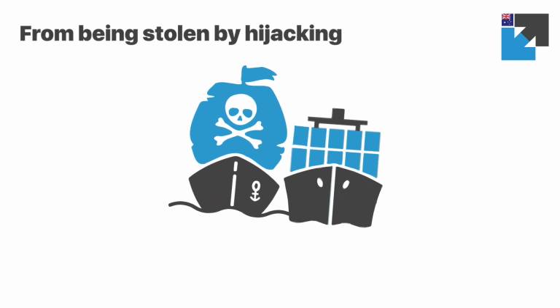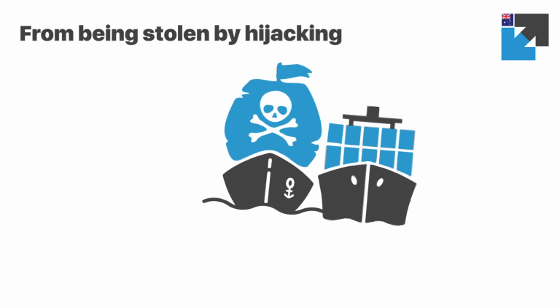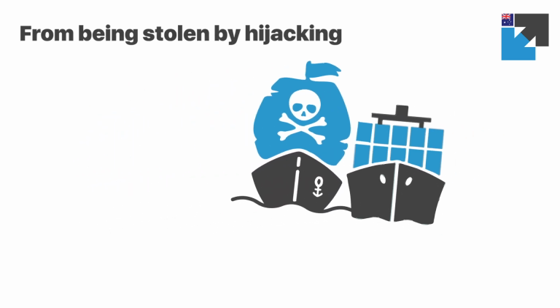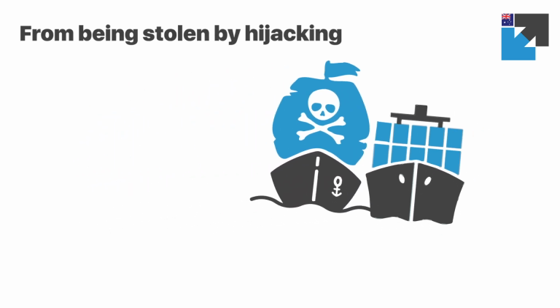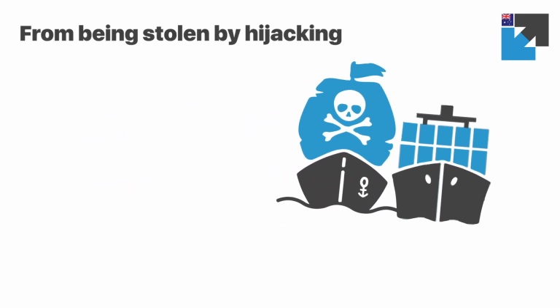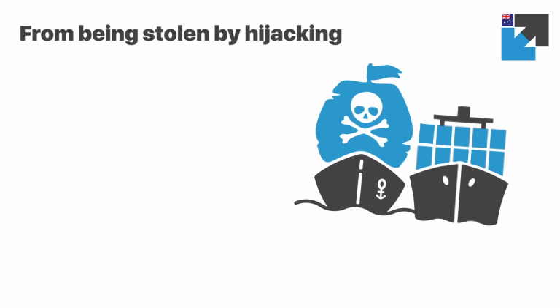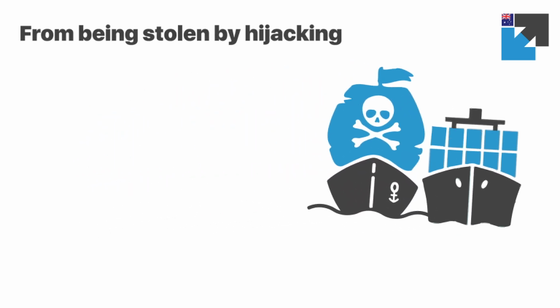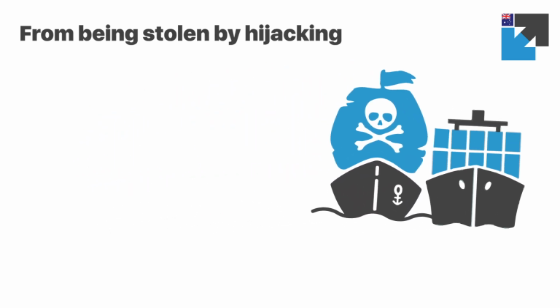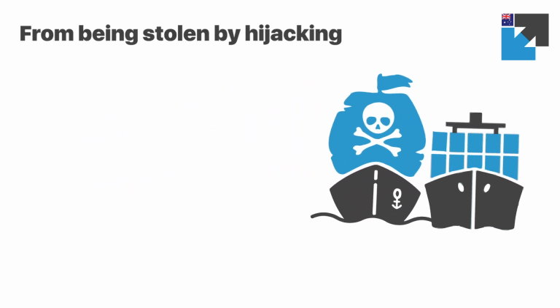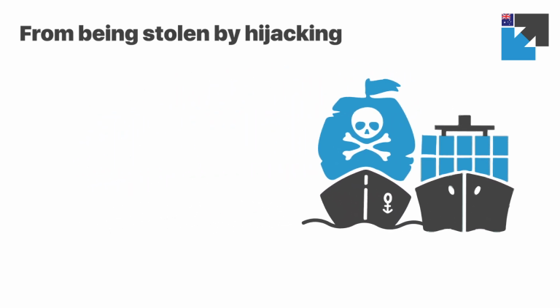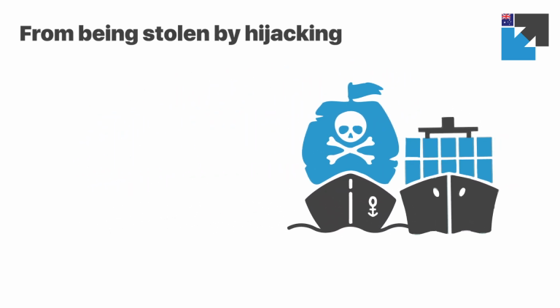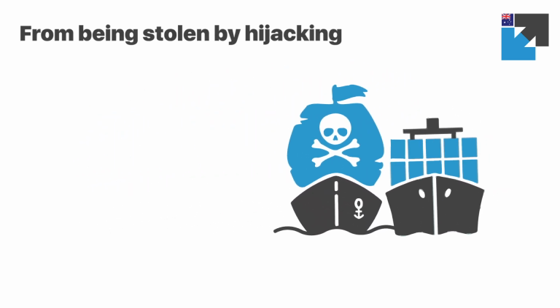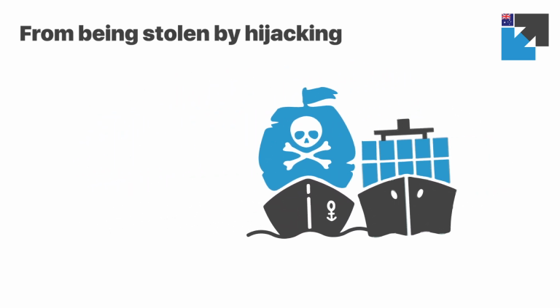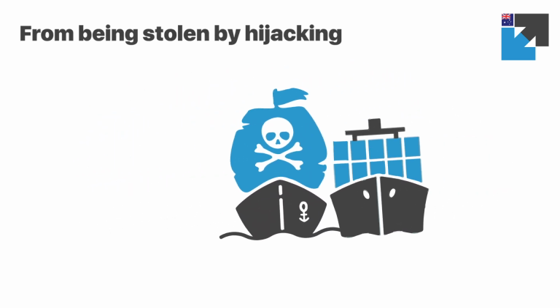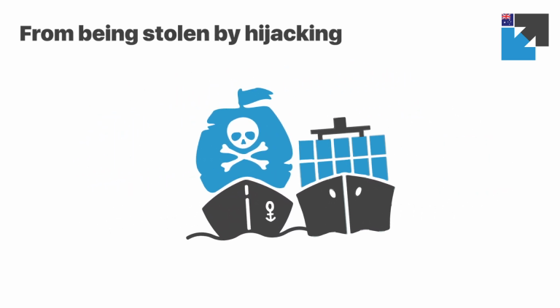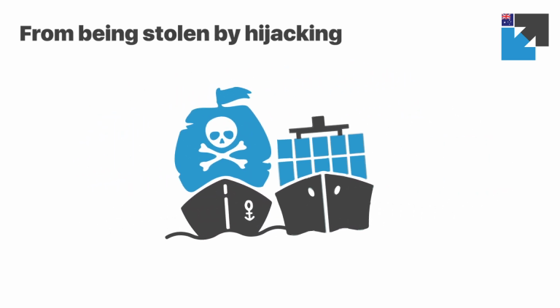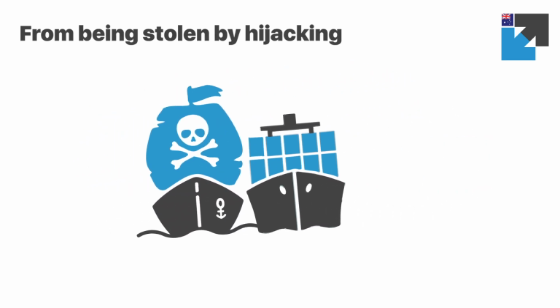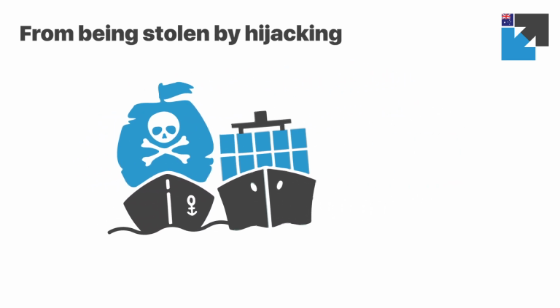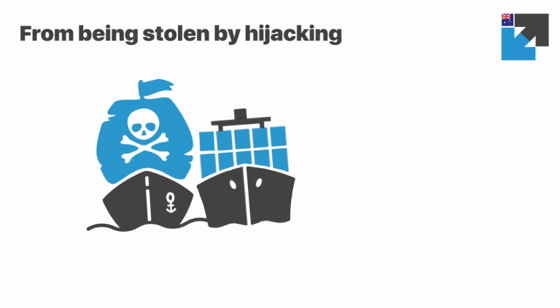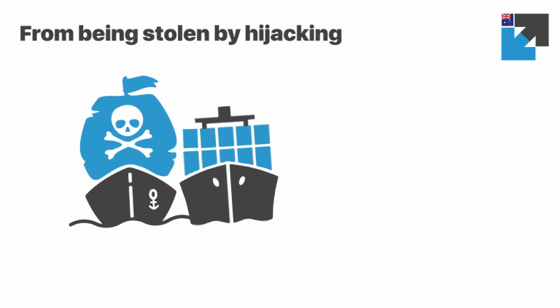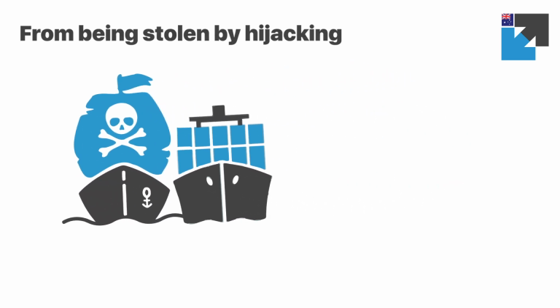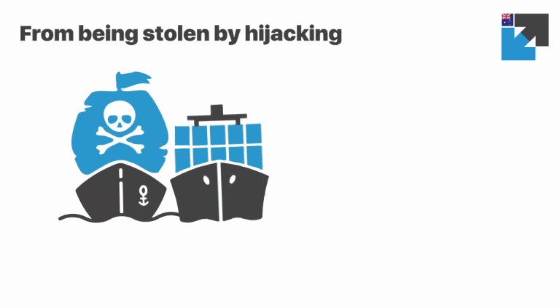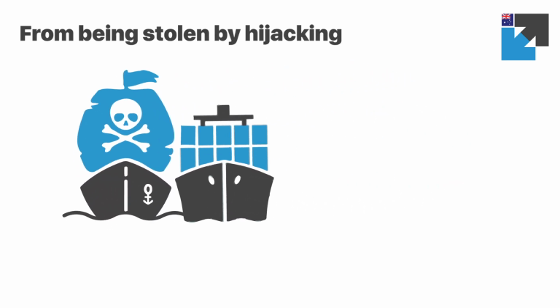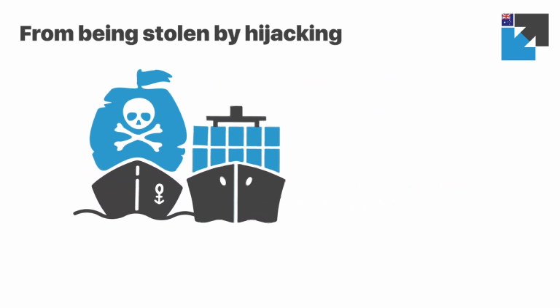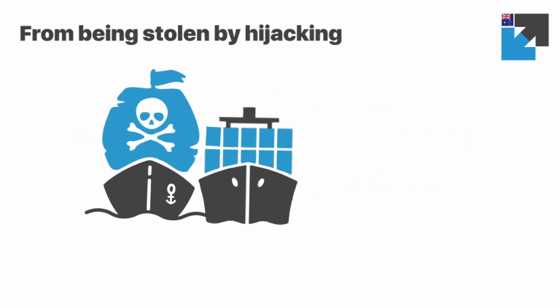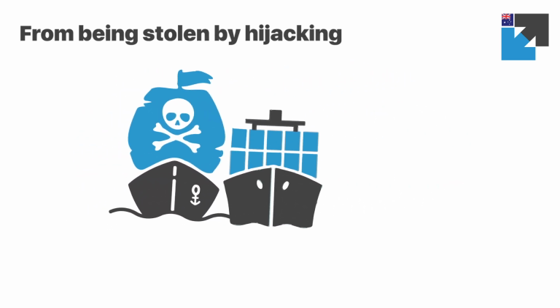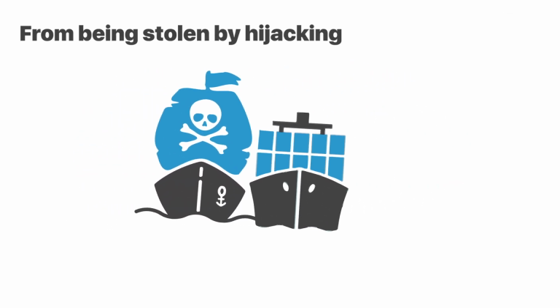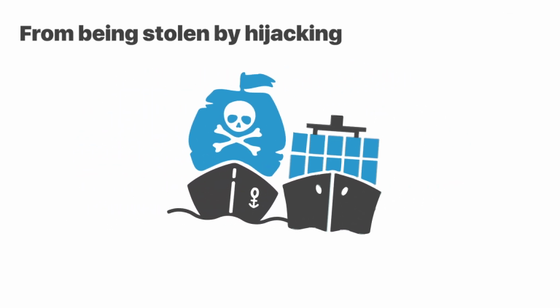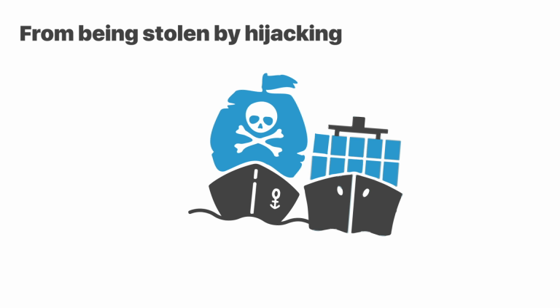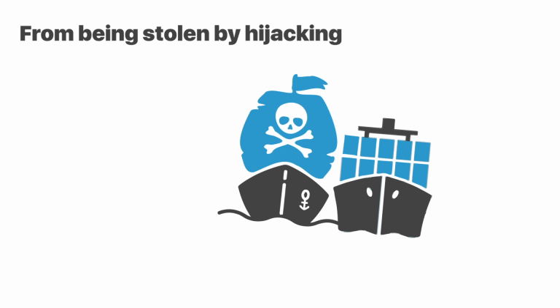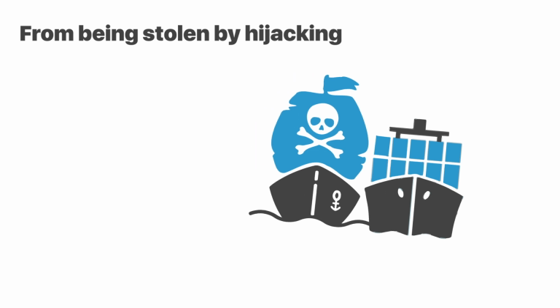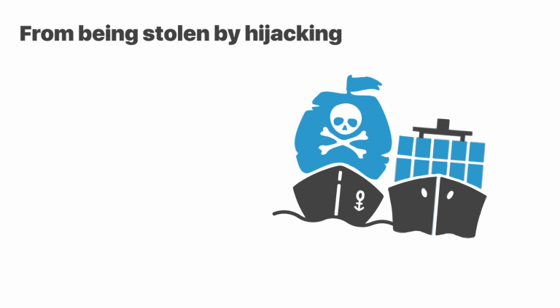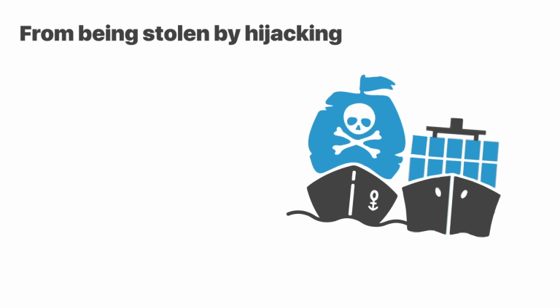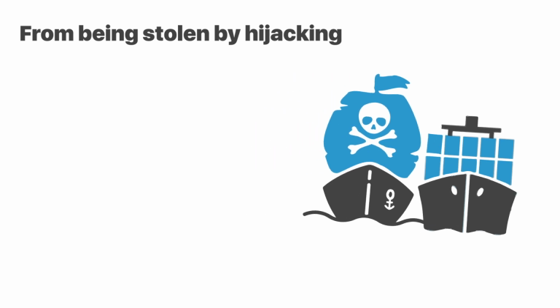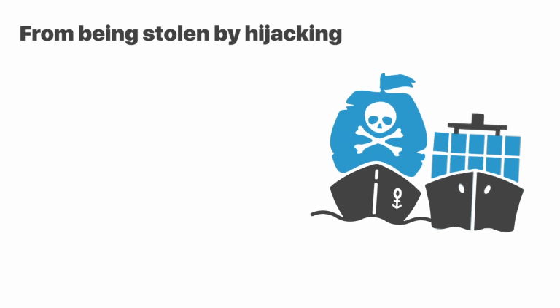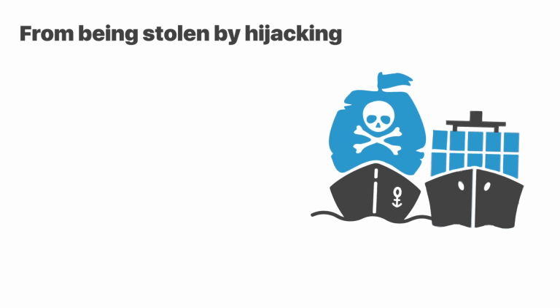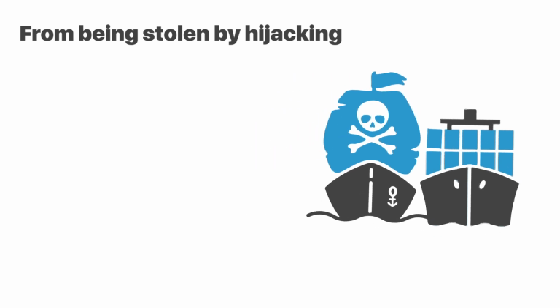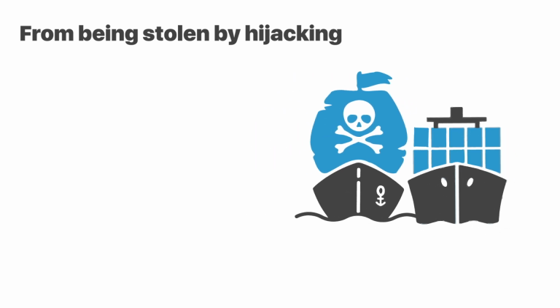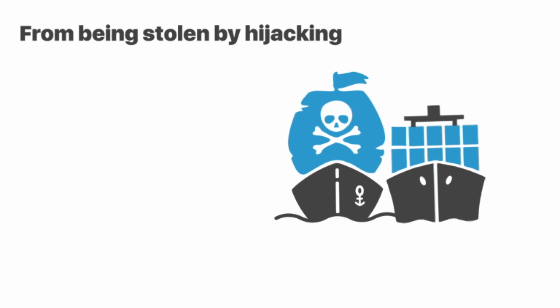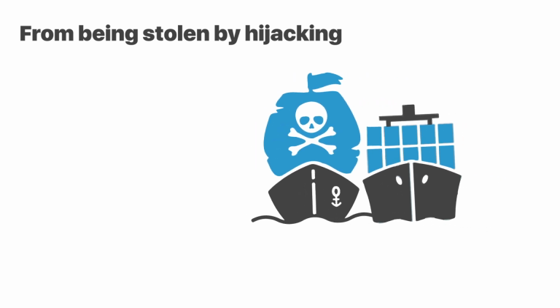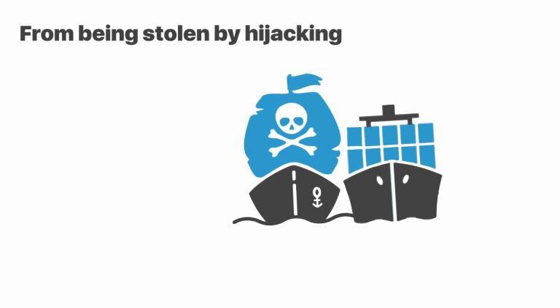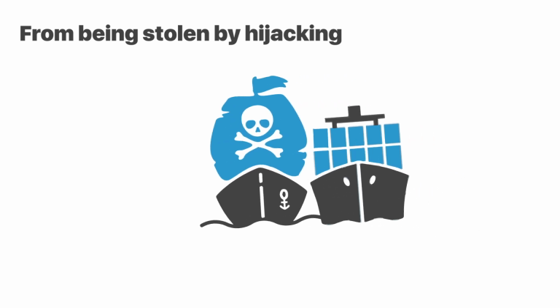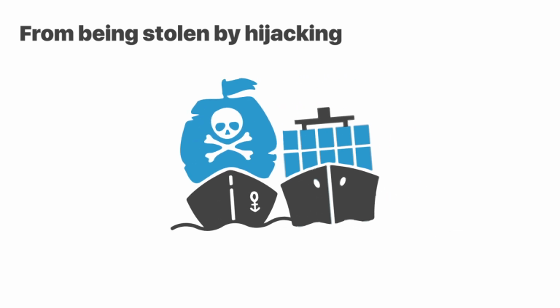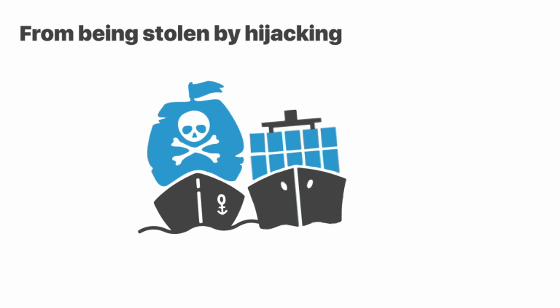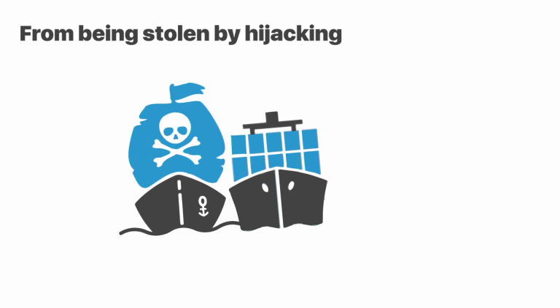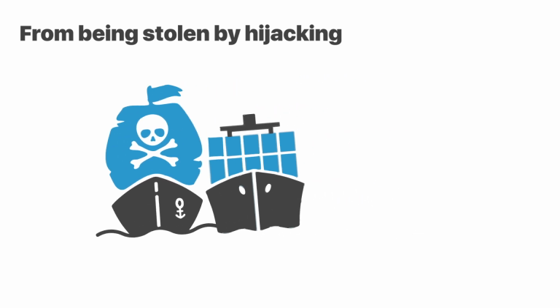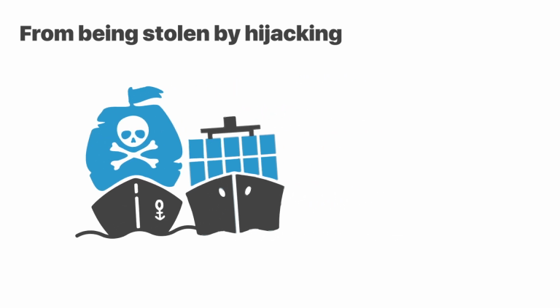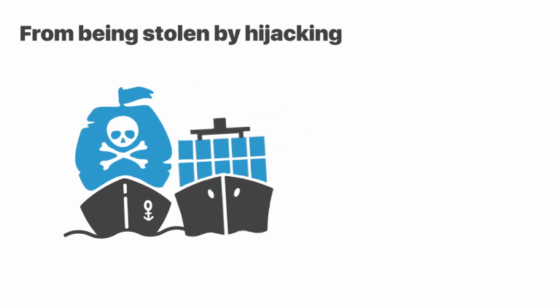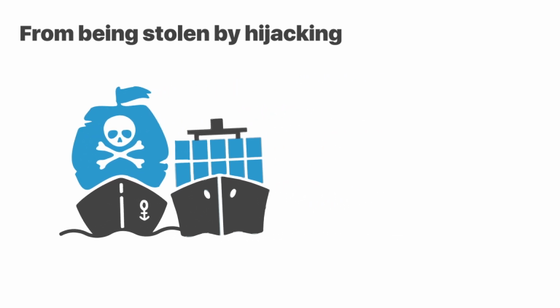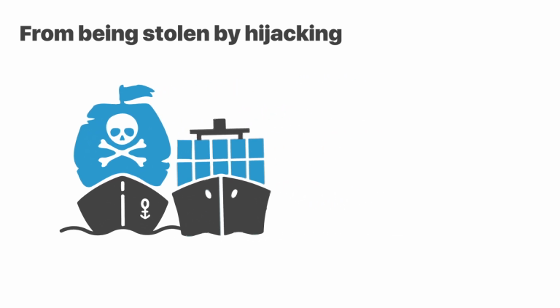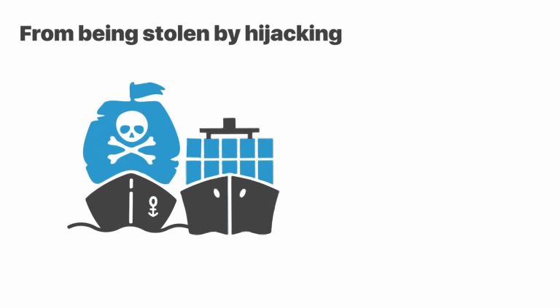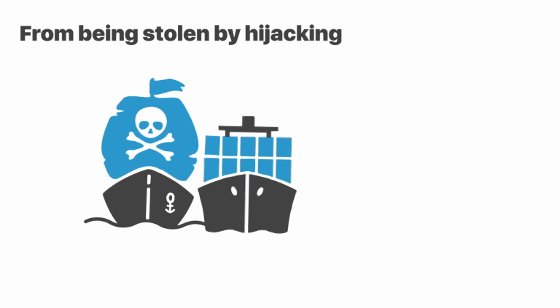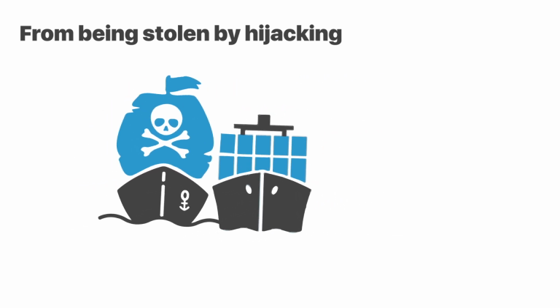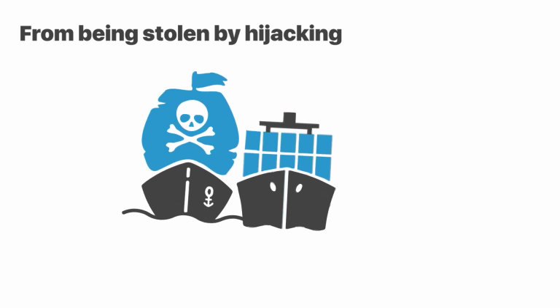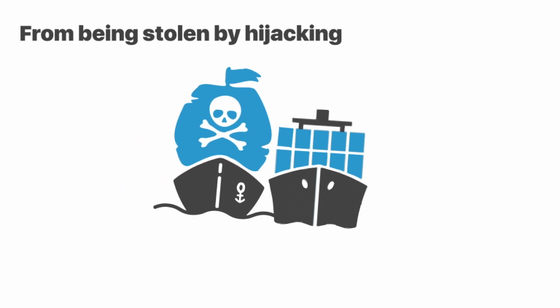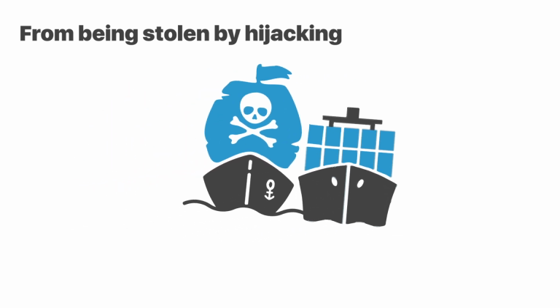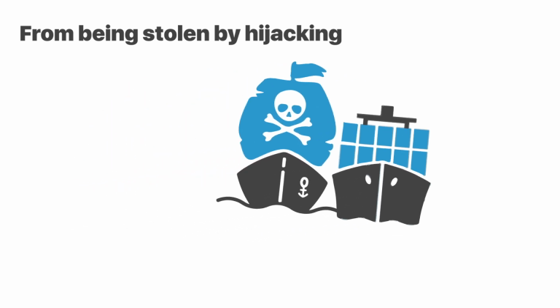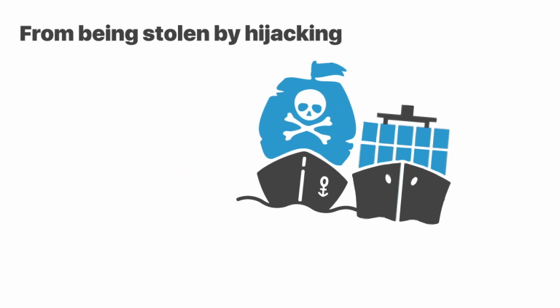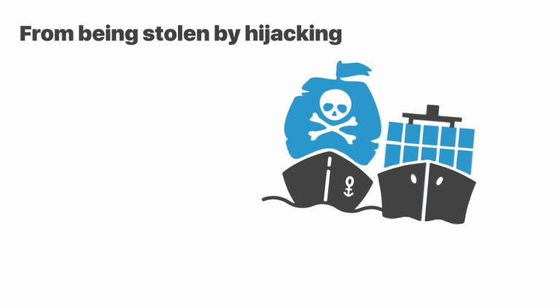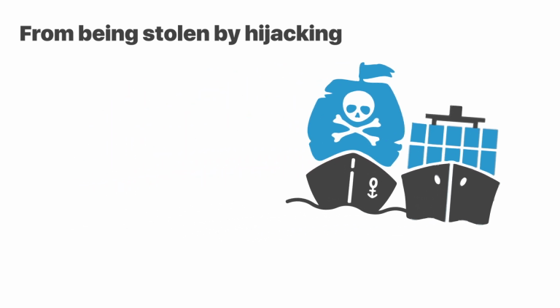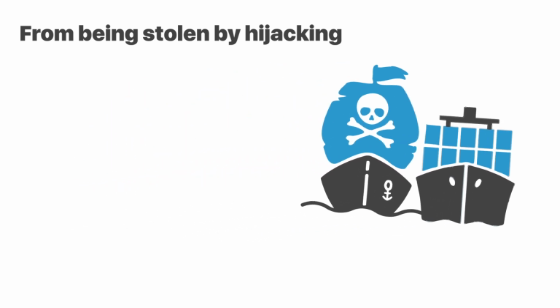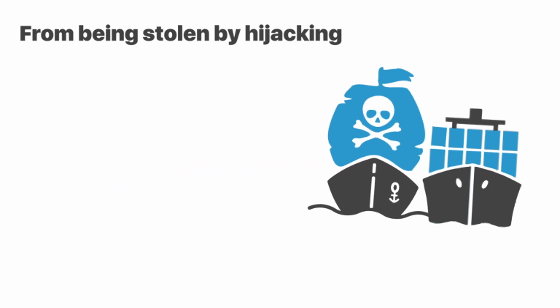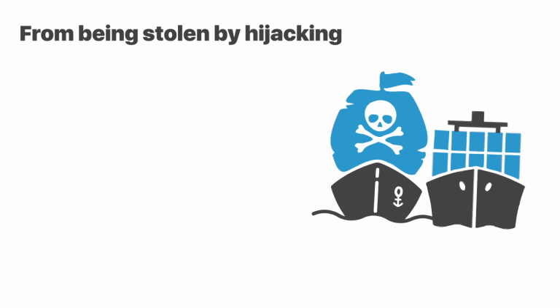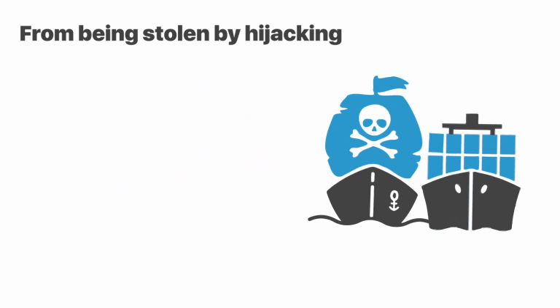Pirates can board and plunder cargo ships. Instead of stealing the cargo, they can ransom the cargo ship and its crew.